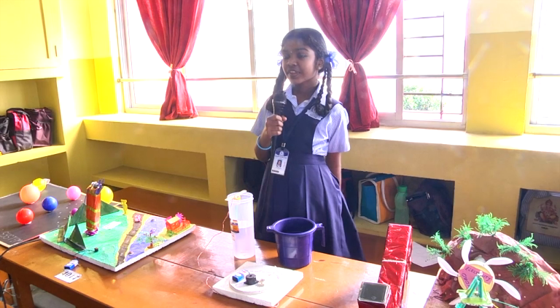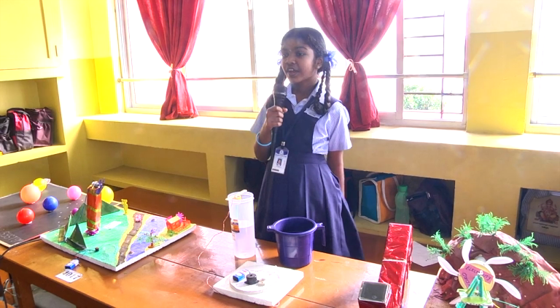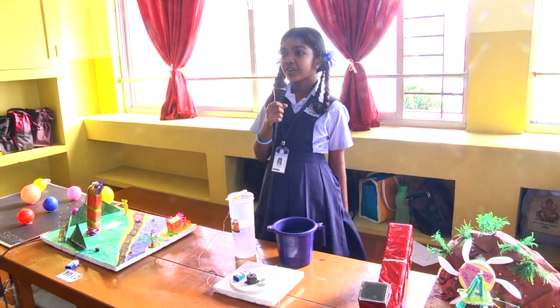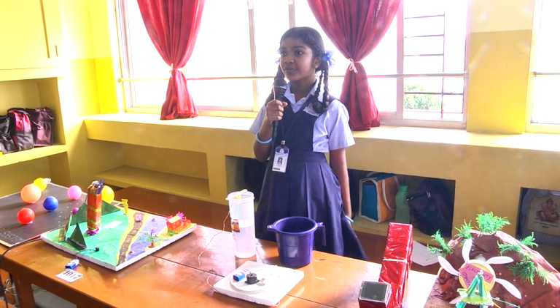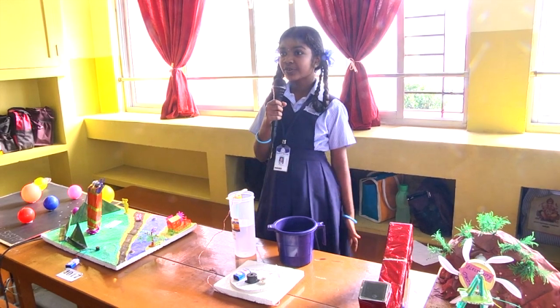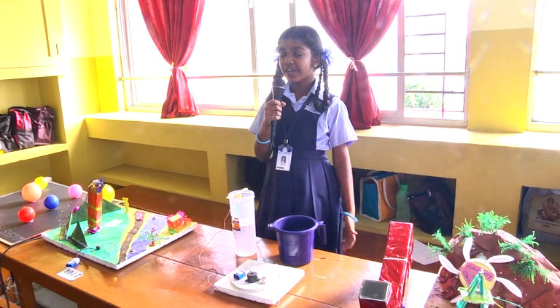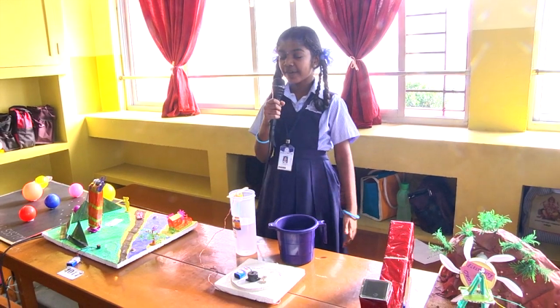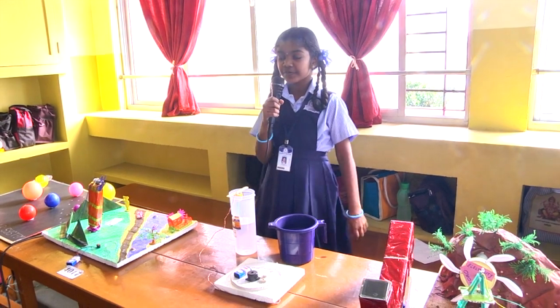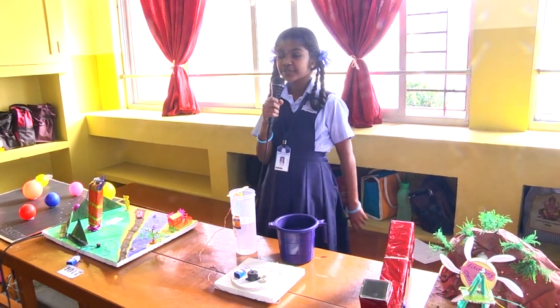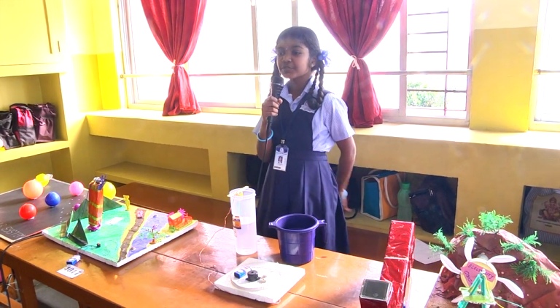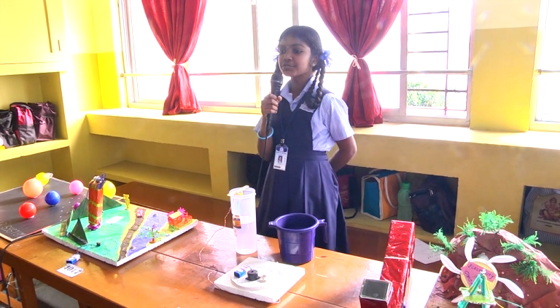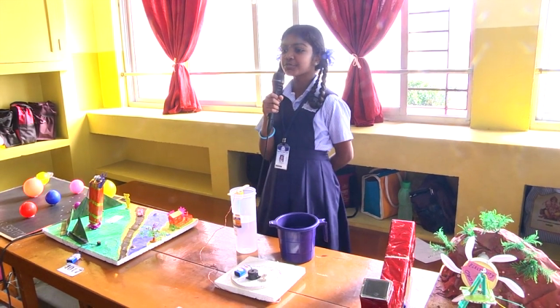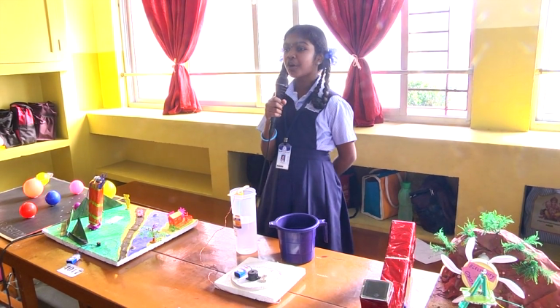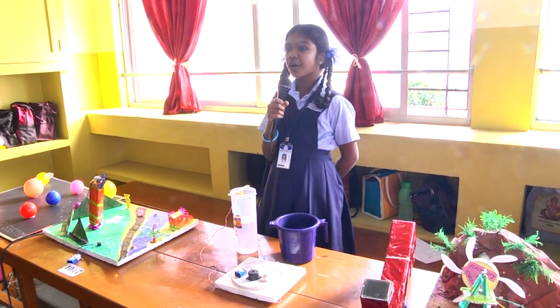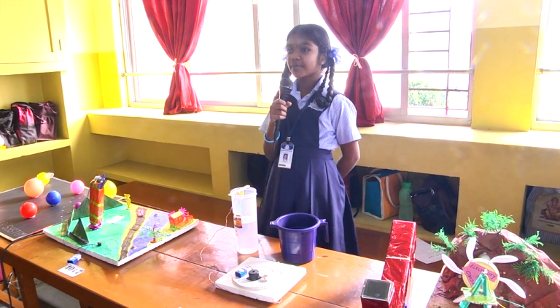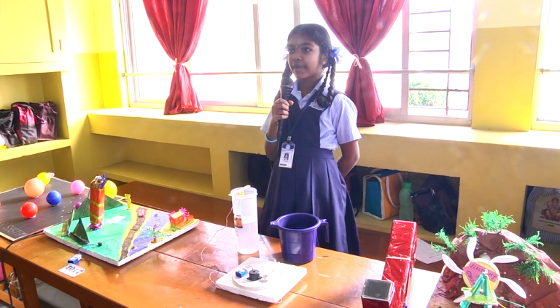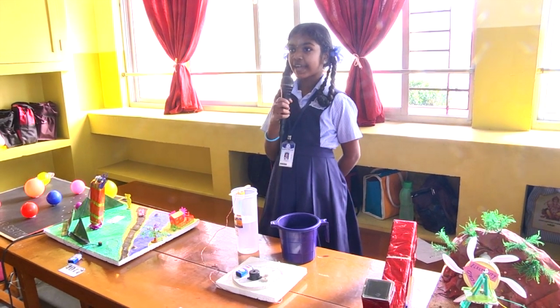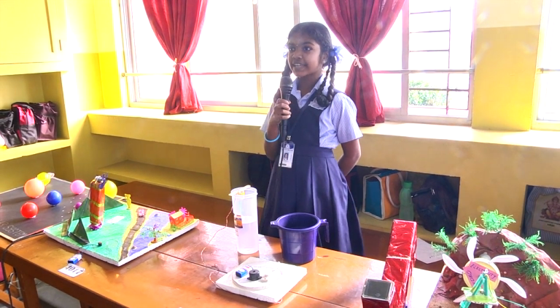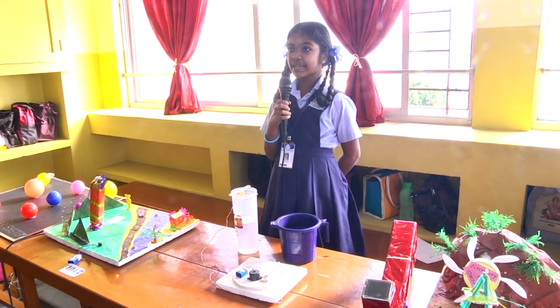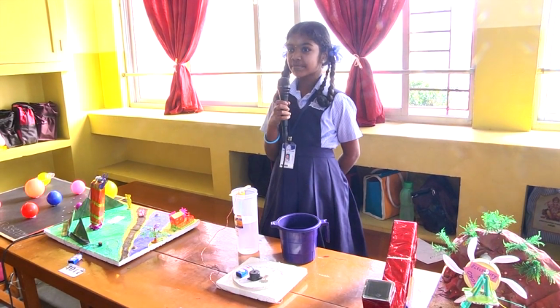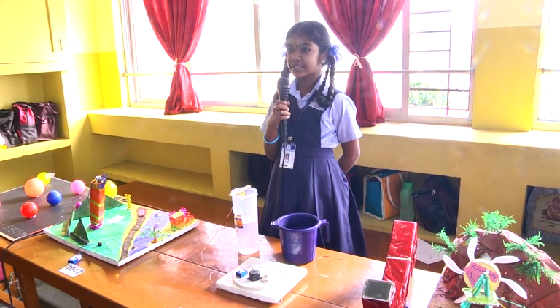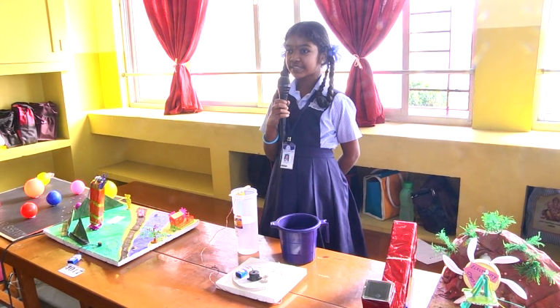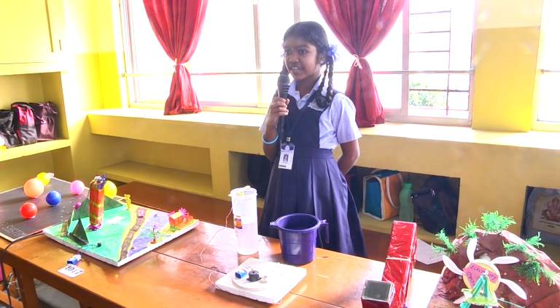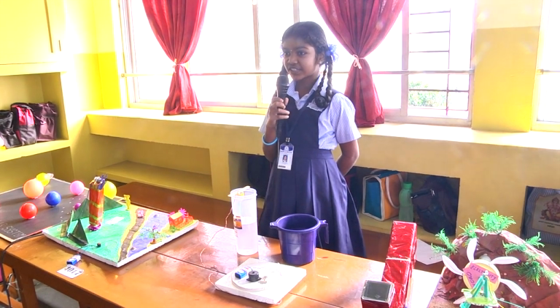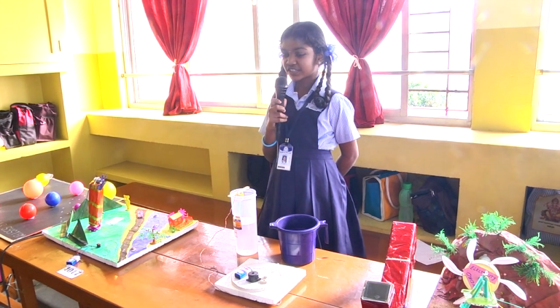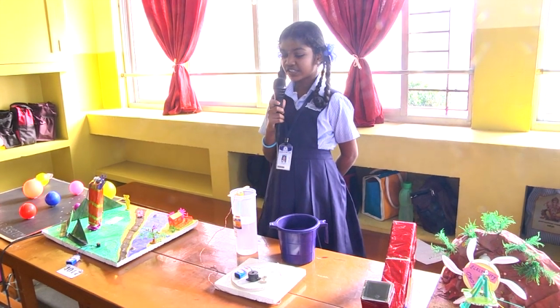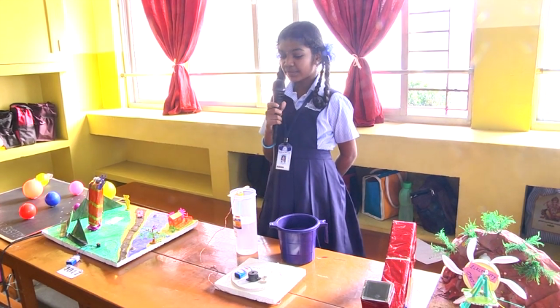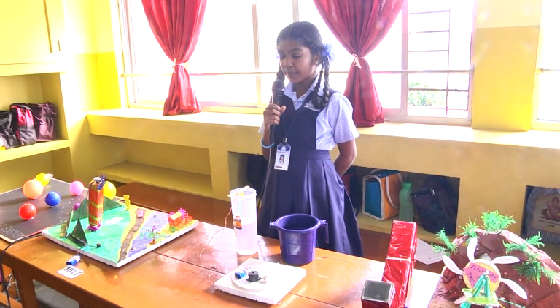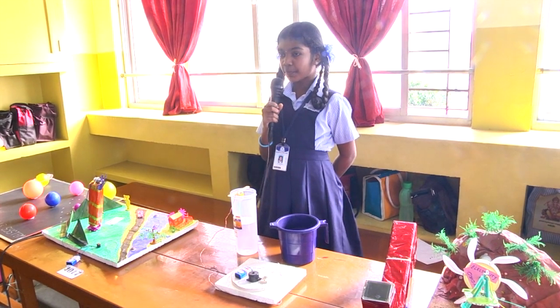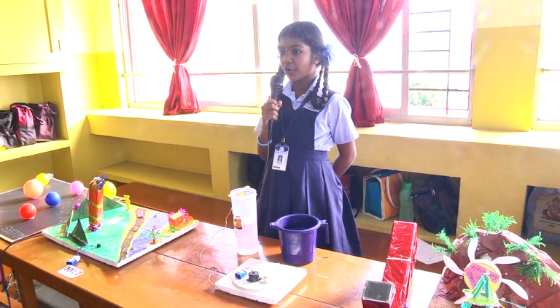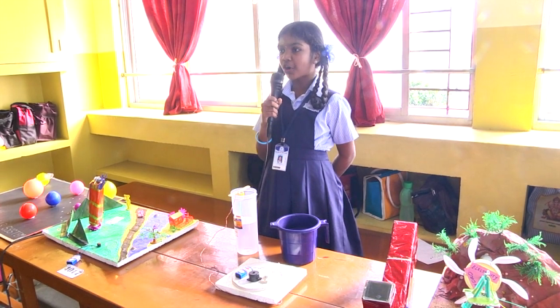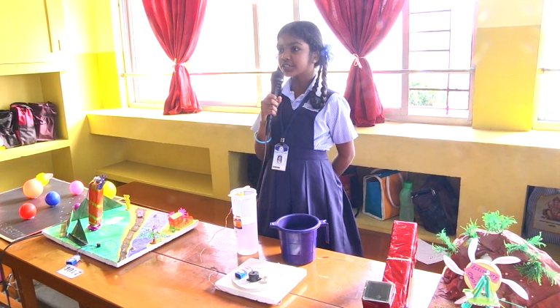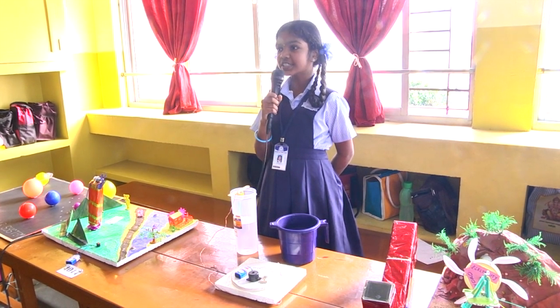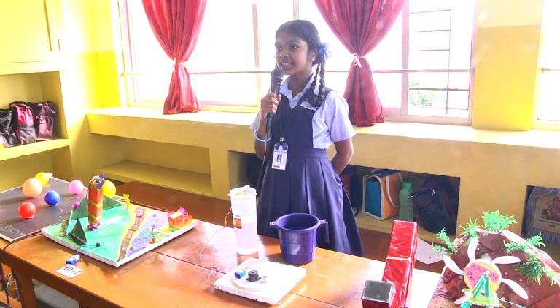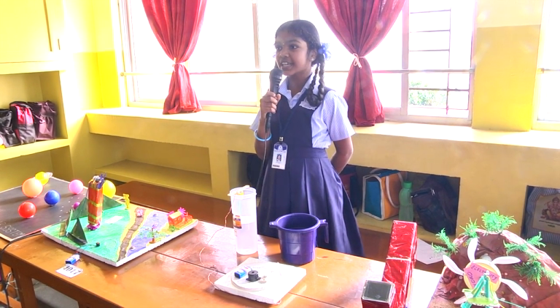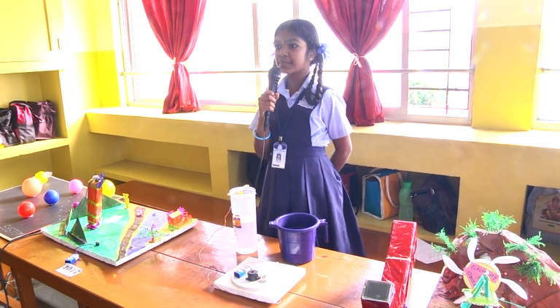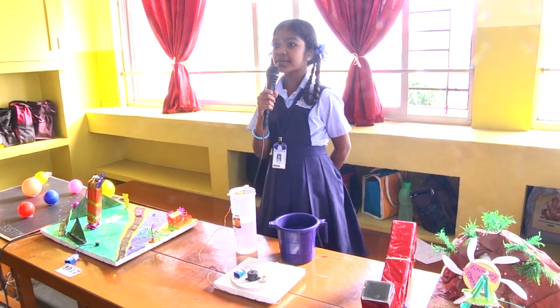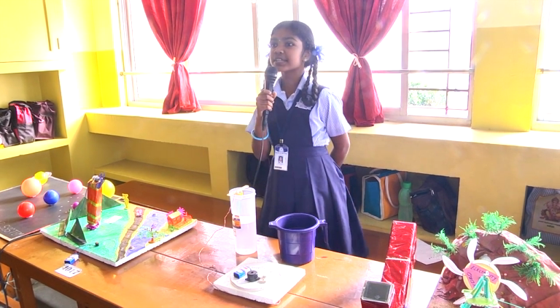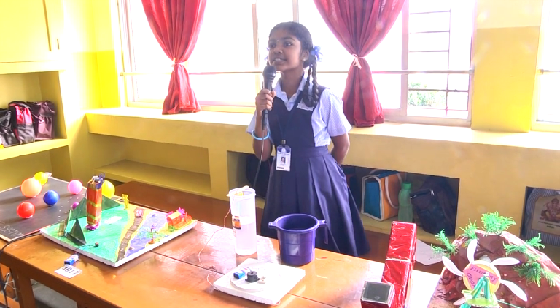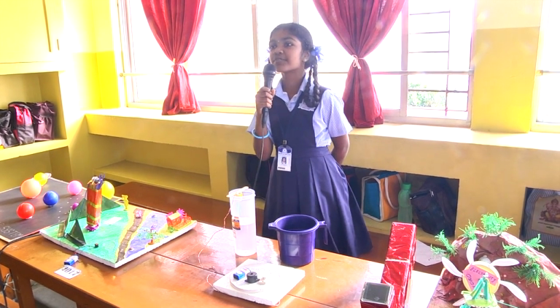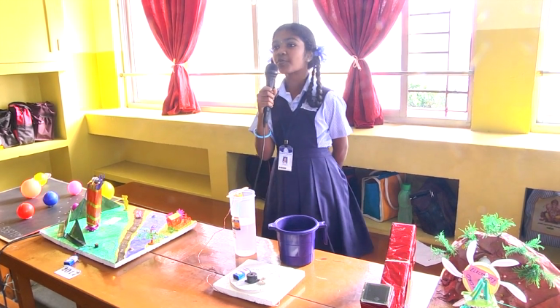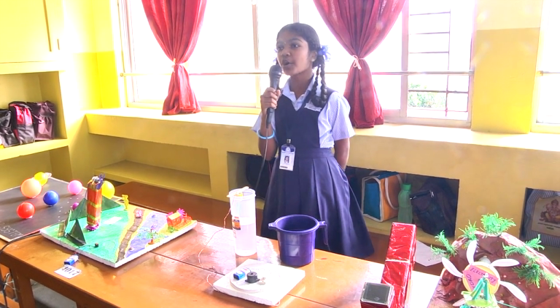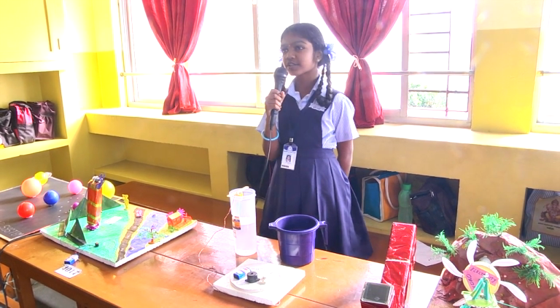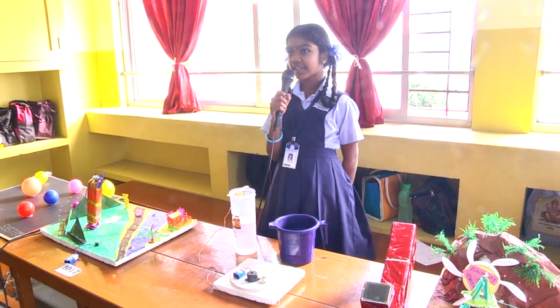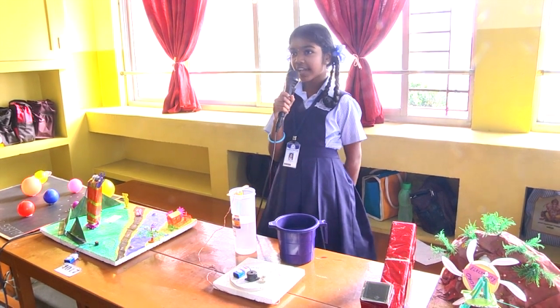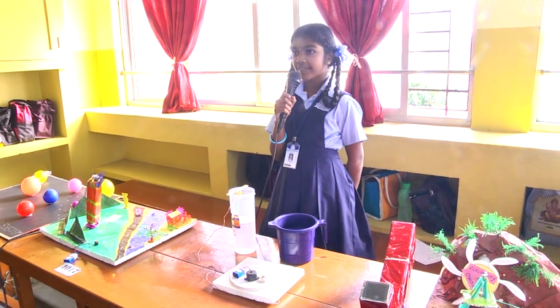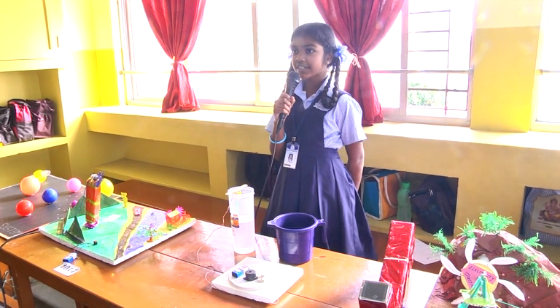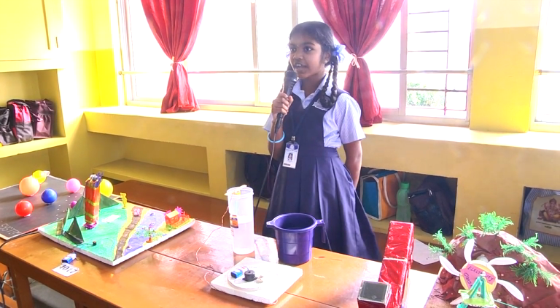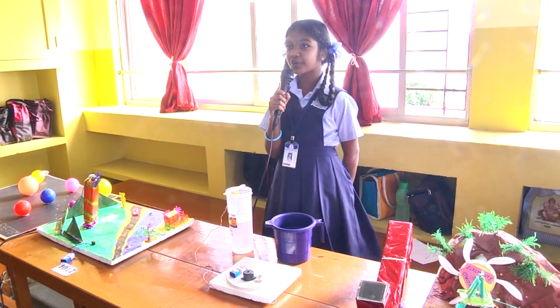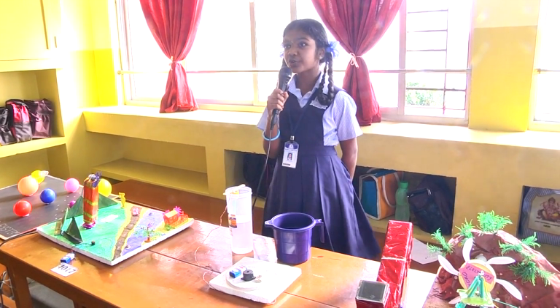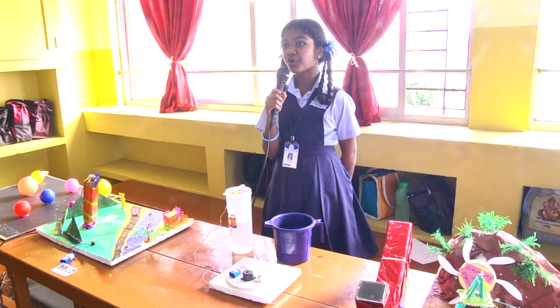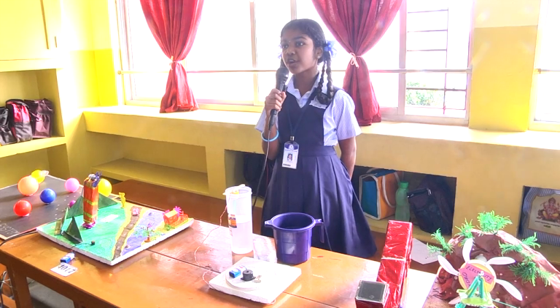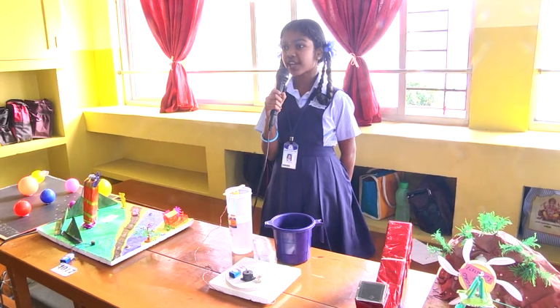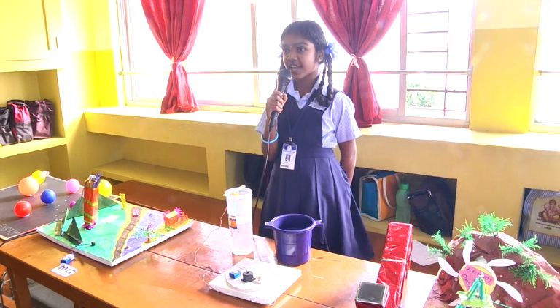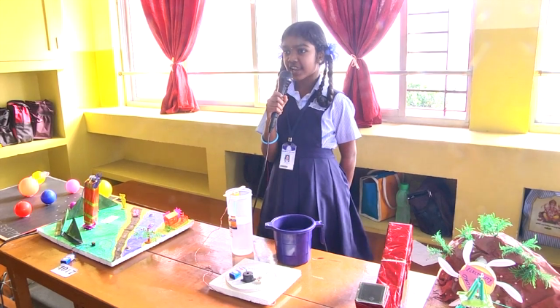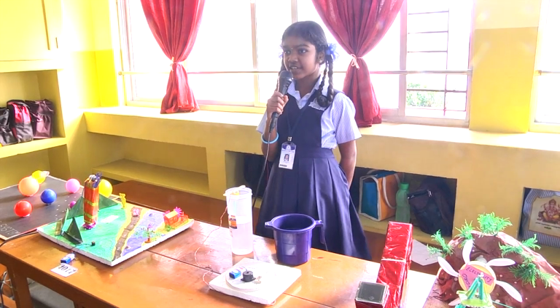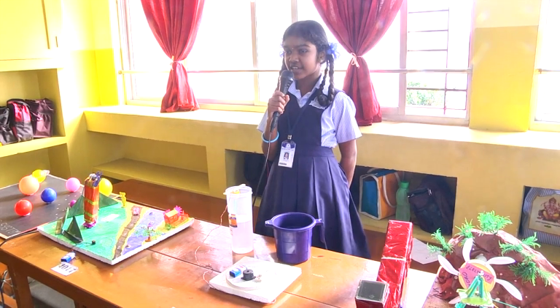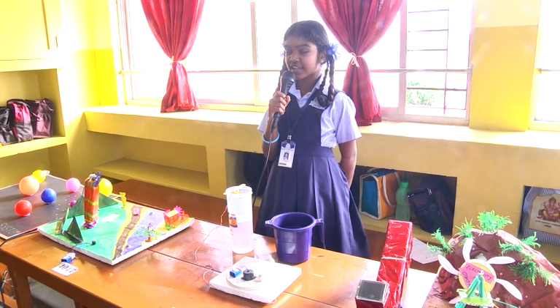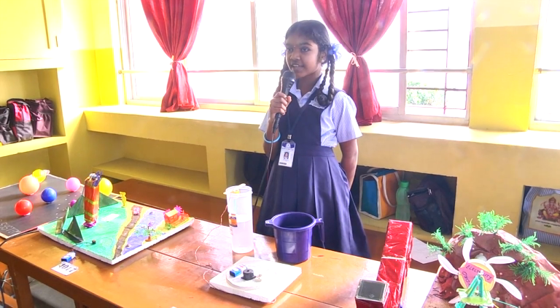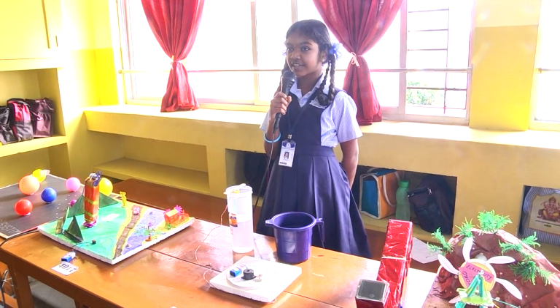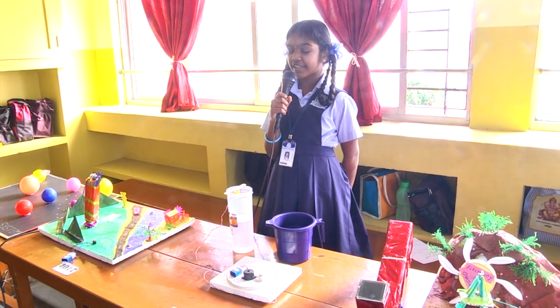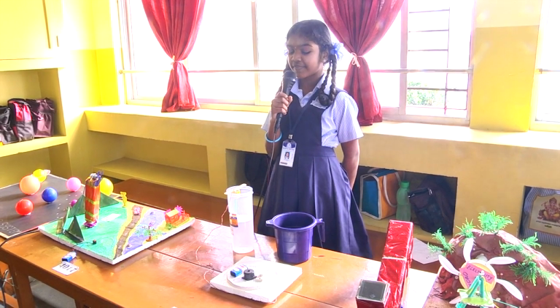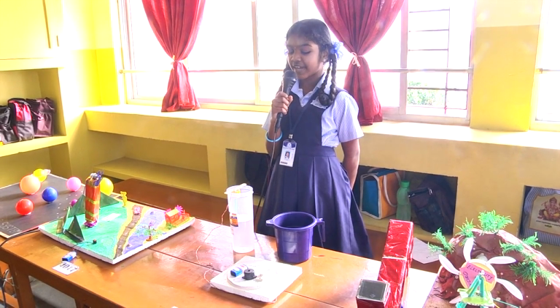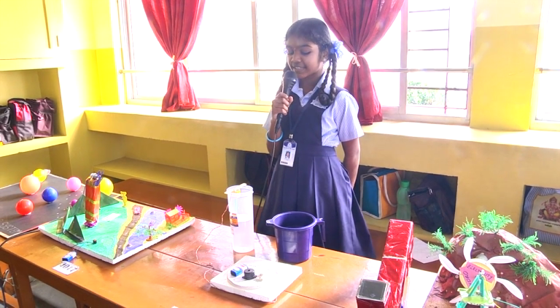Good afternoon to all. My name is Darshini. My project name is Water Level Control and Electrical Device.